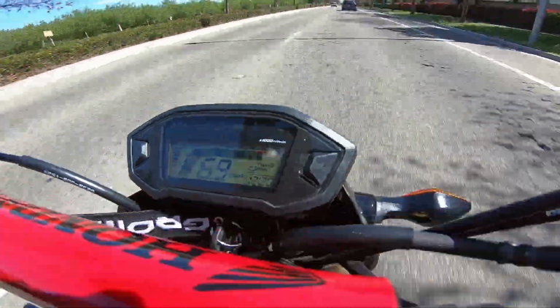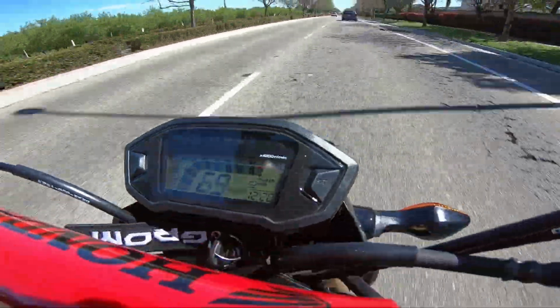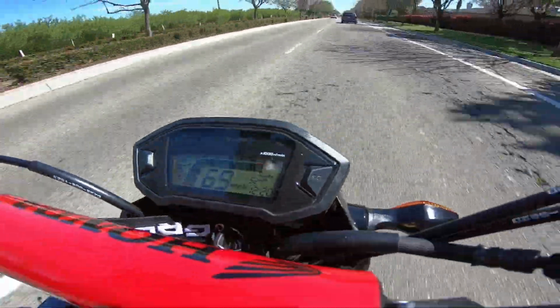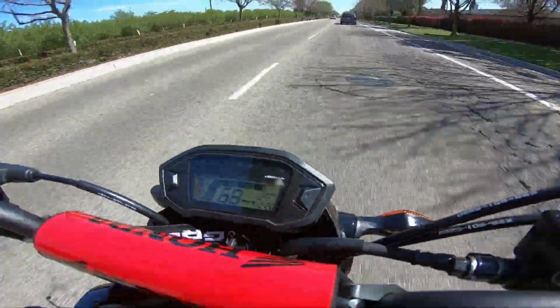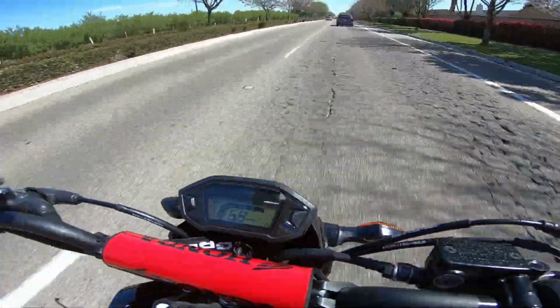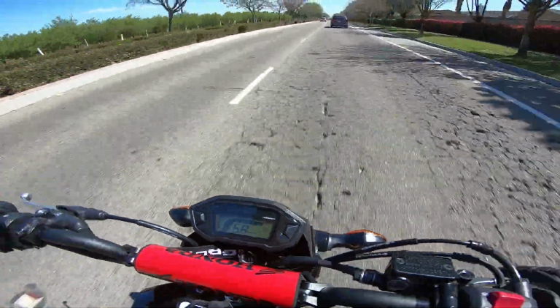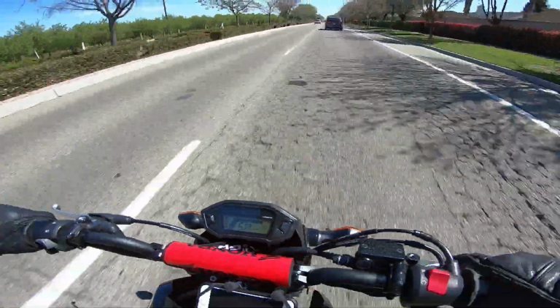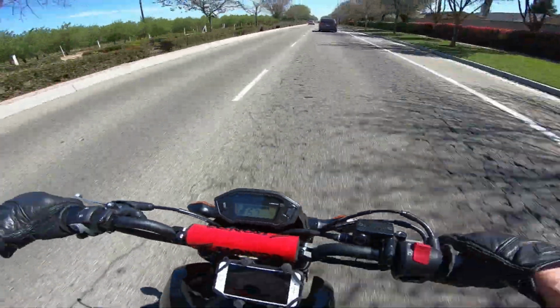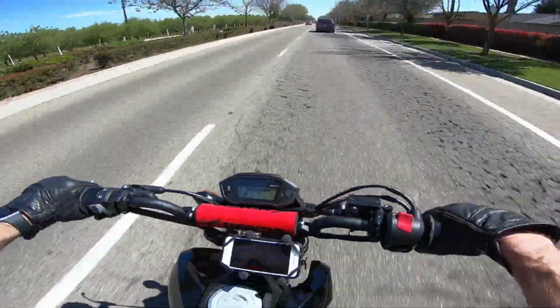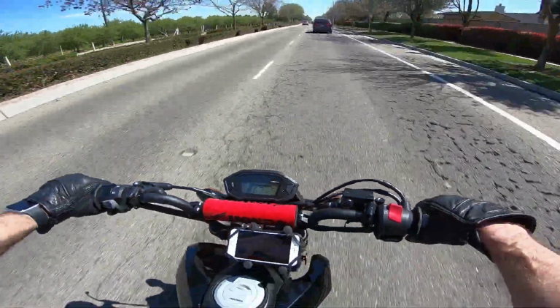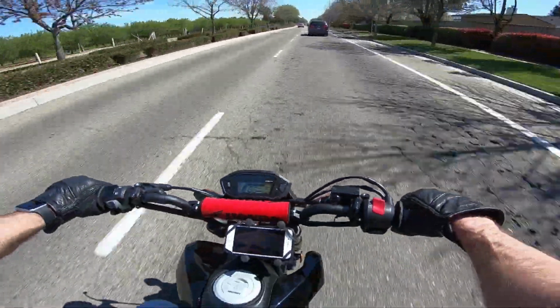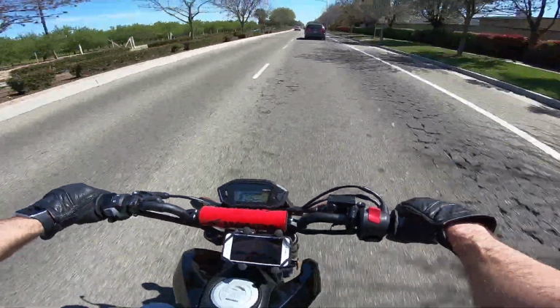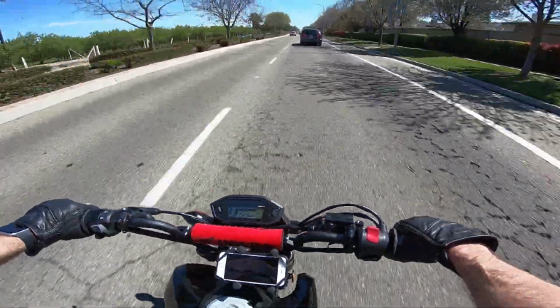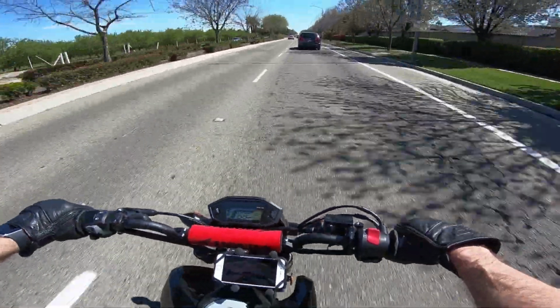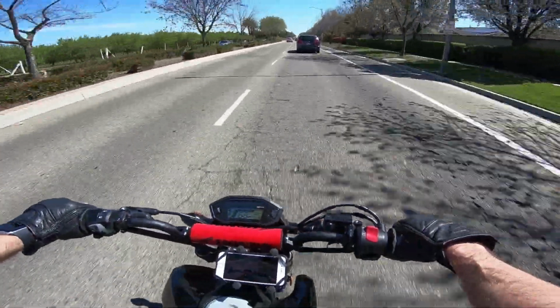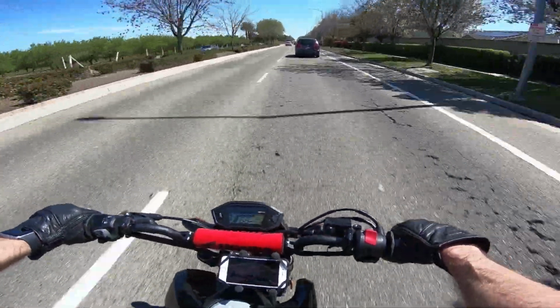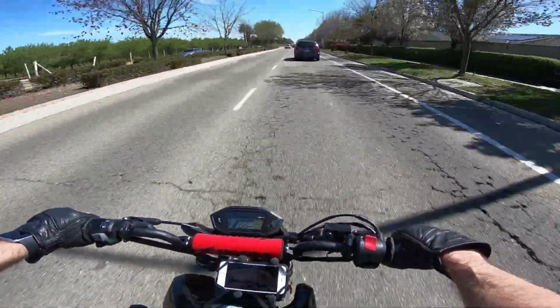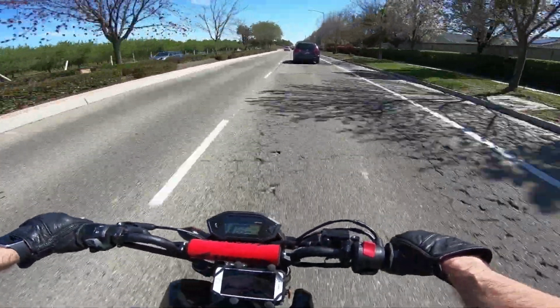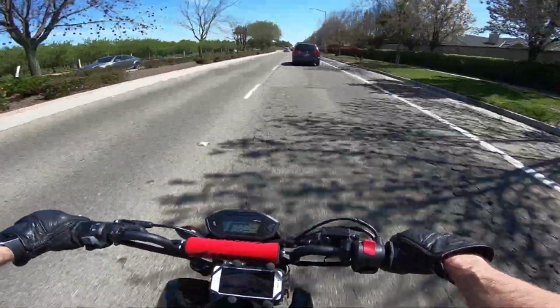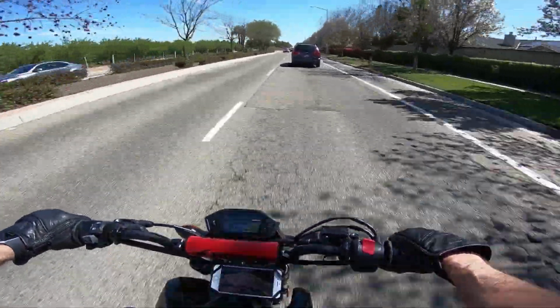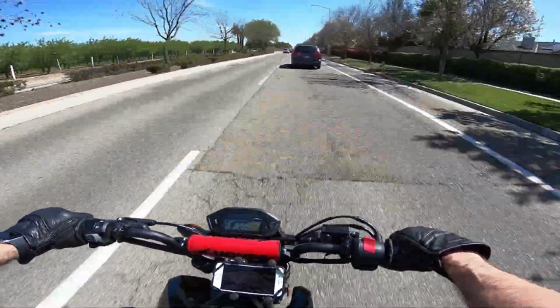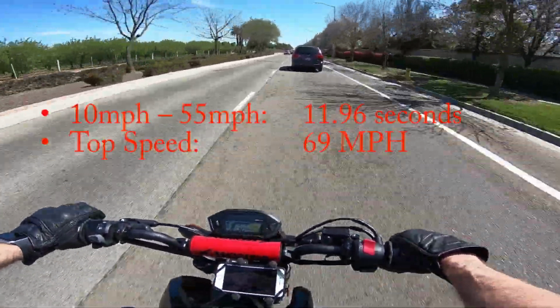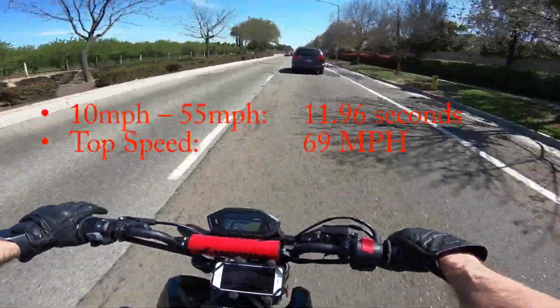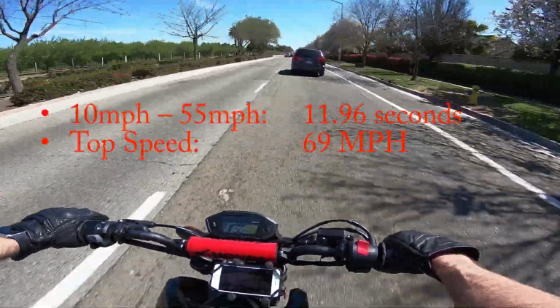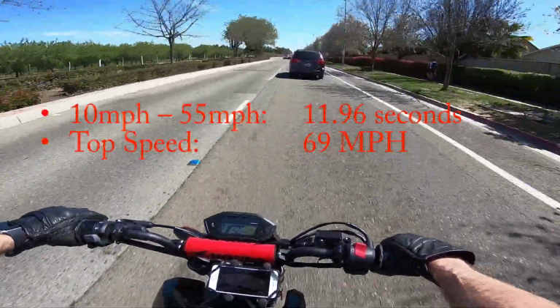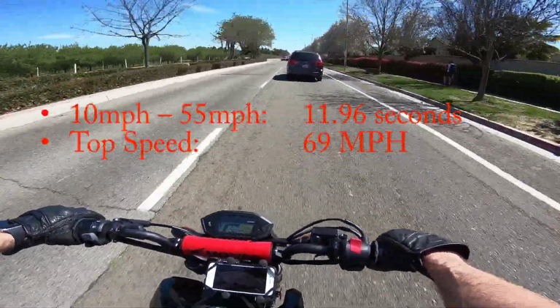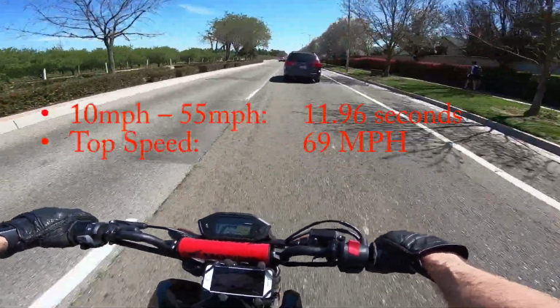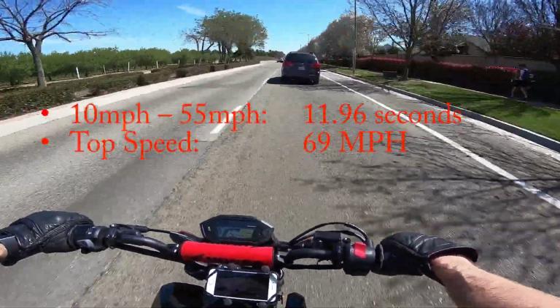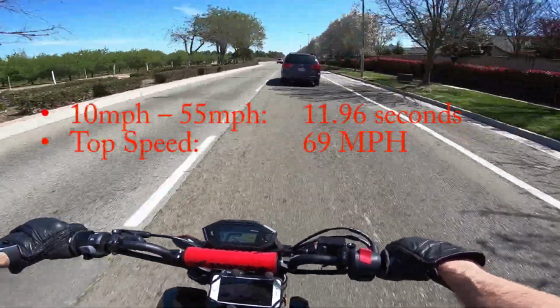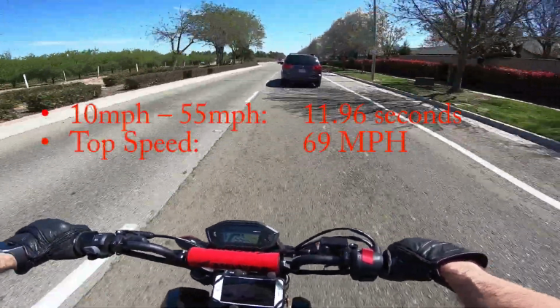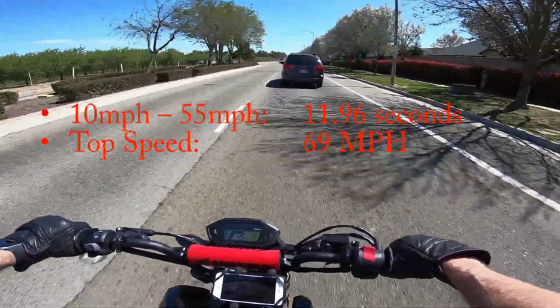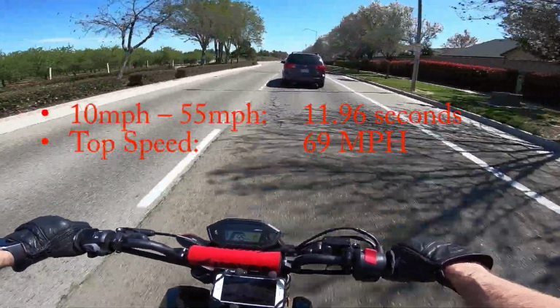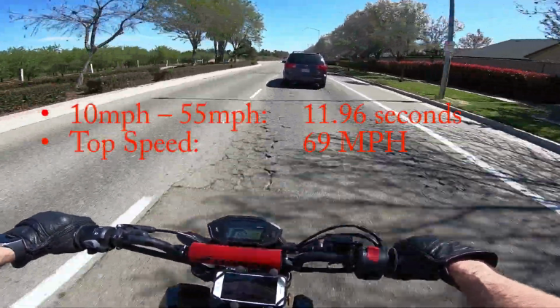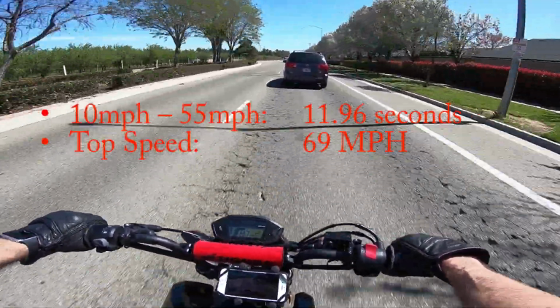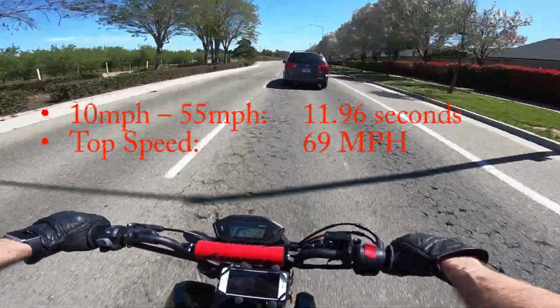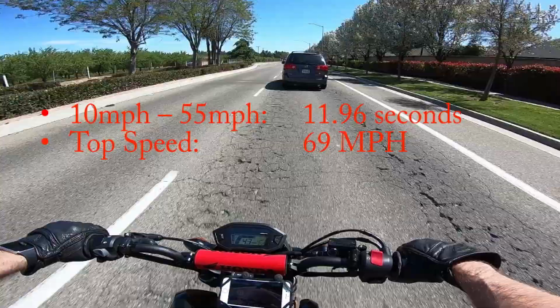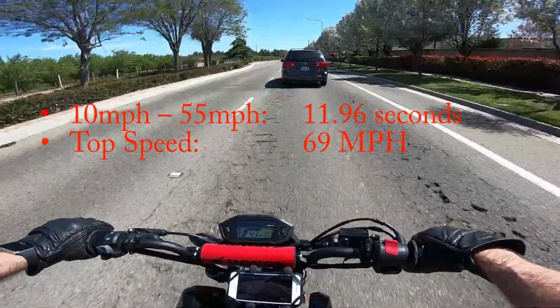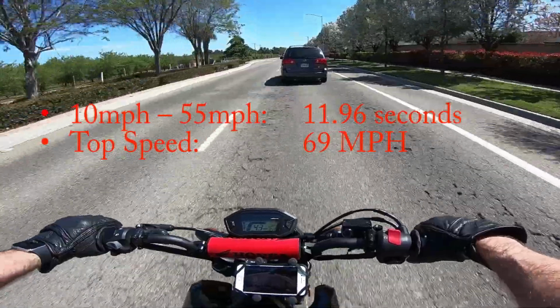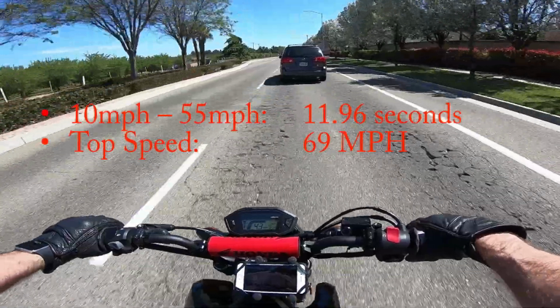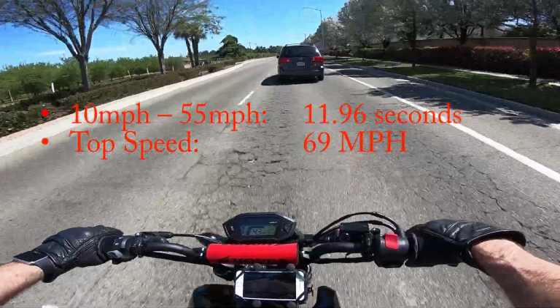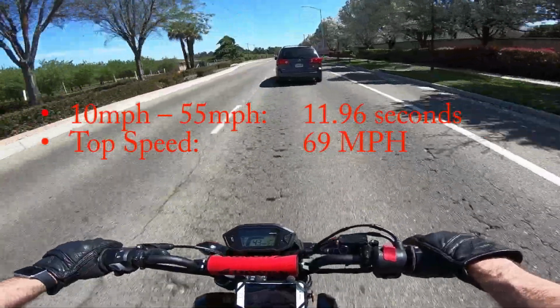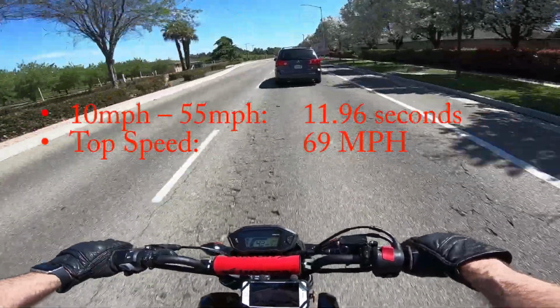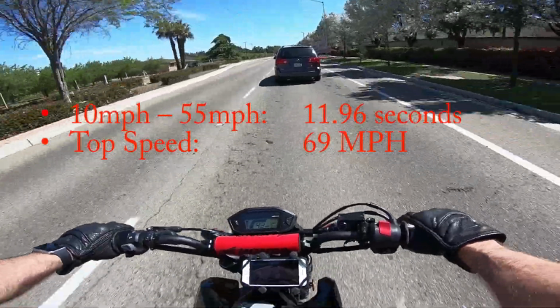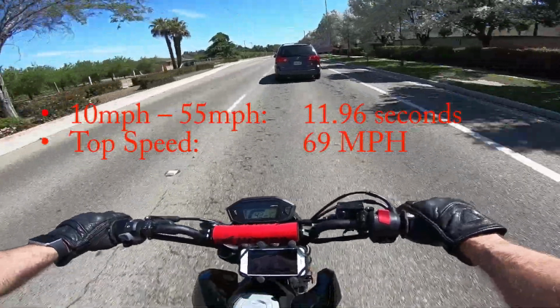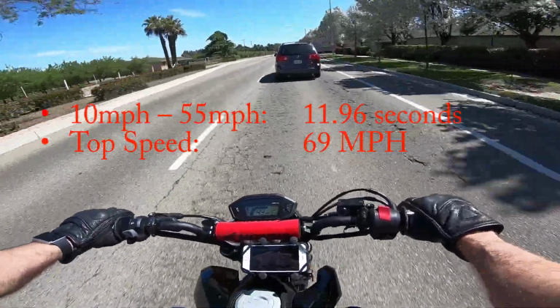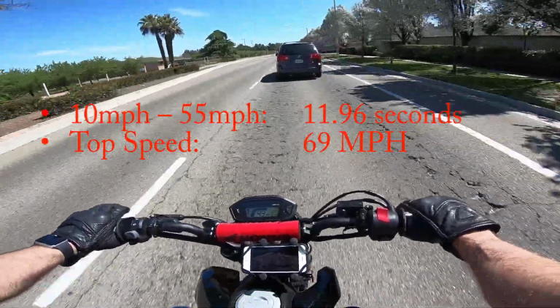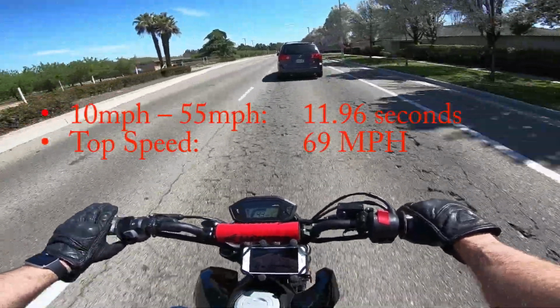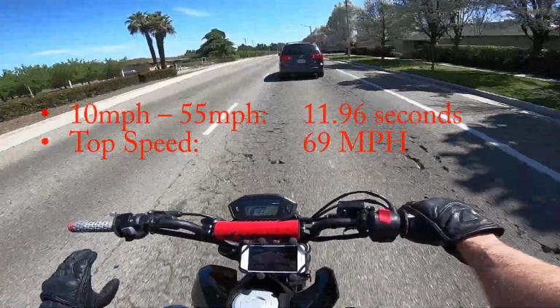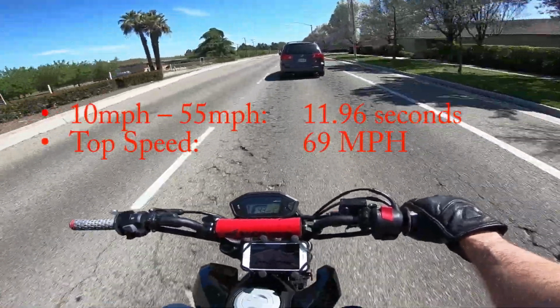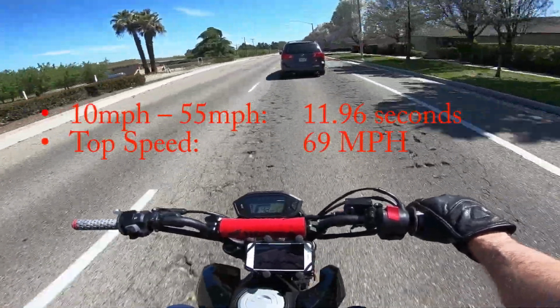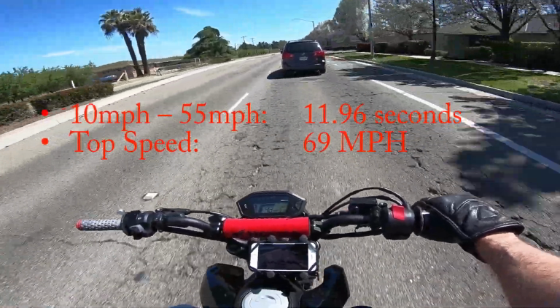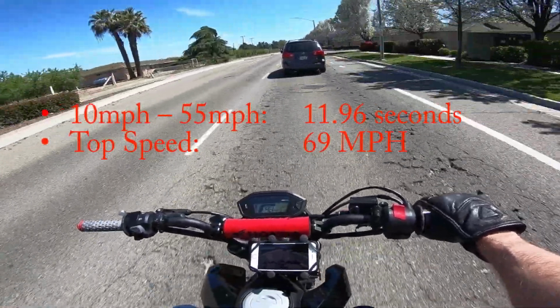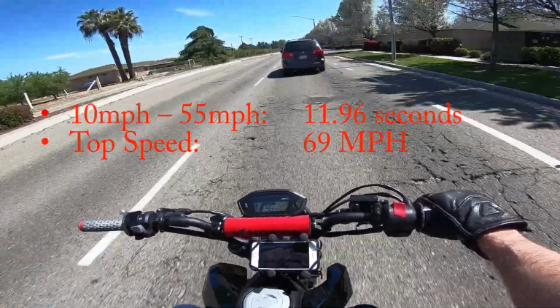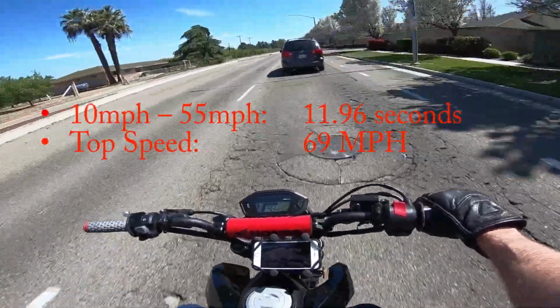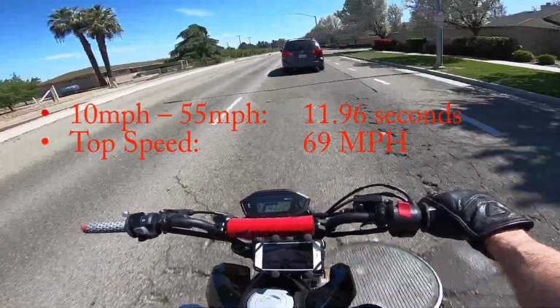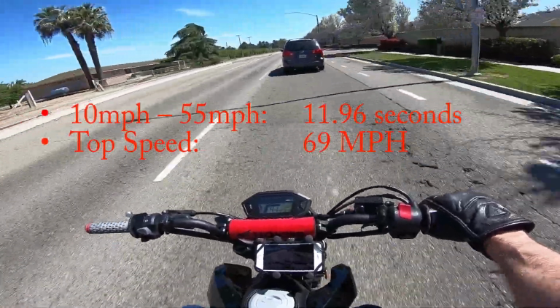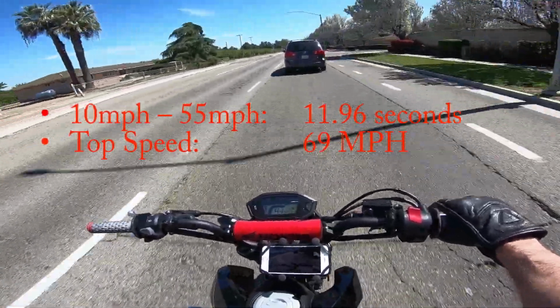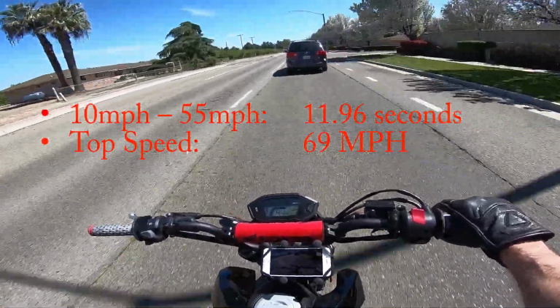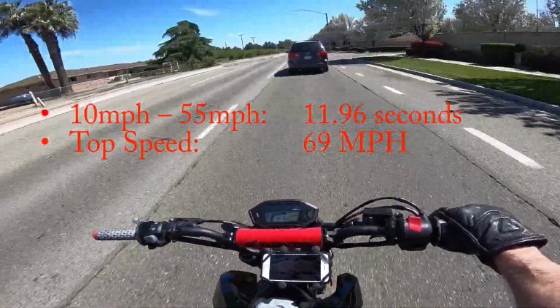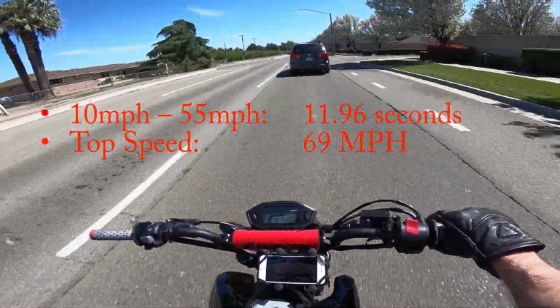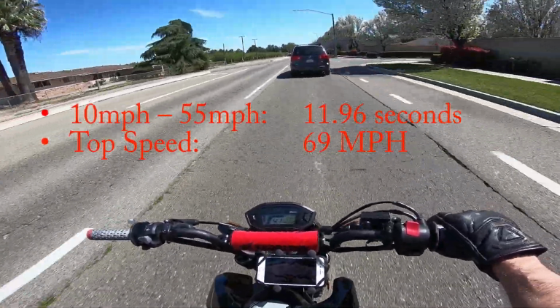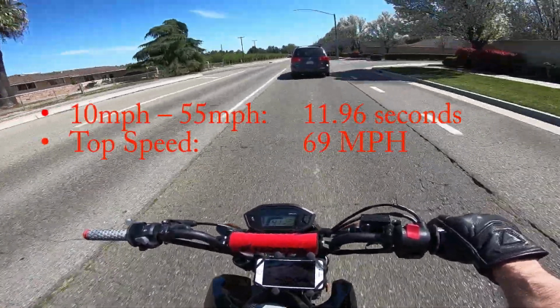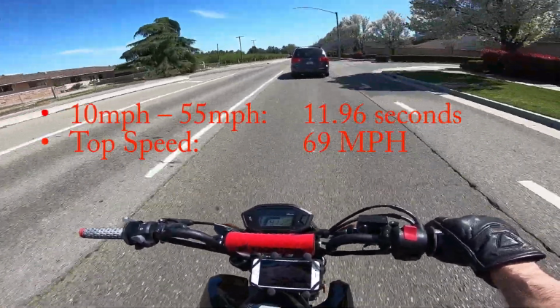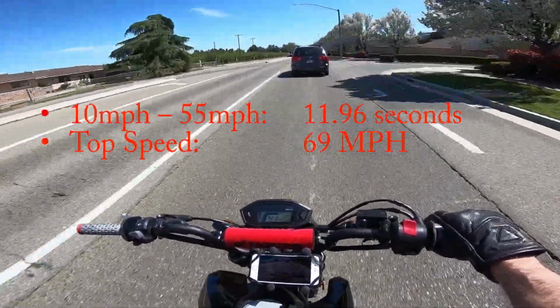We score an 11.96 second 10-to-55 mph run and maxed at 69 miles per hour.